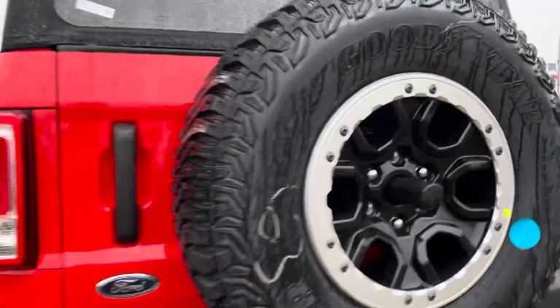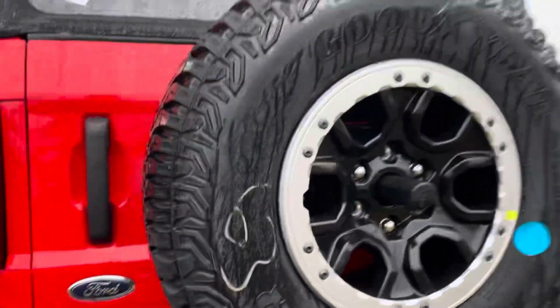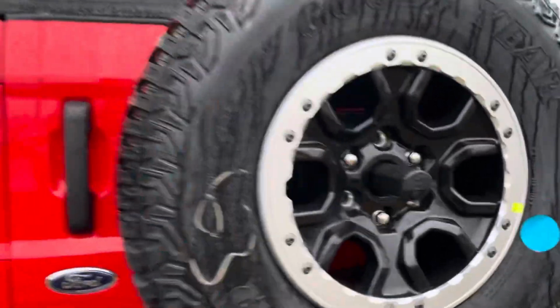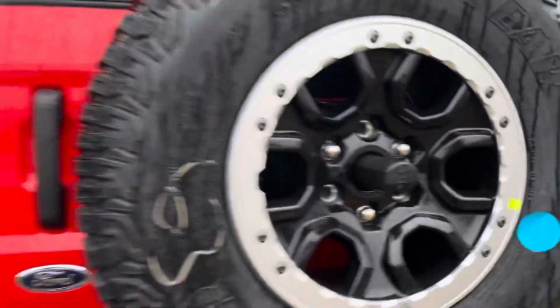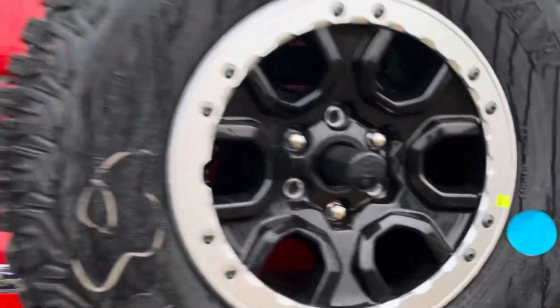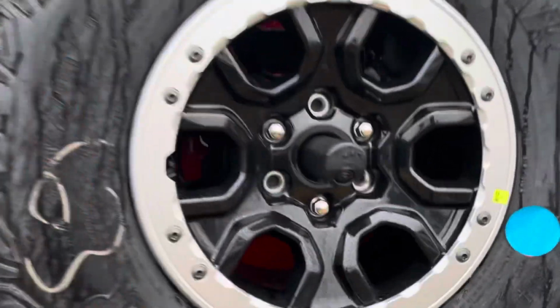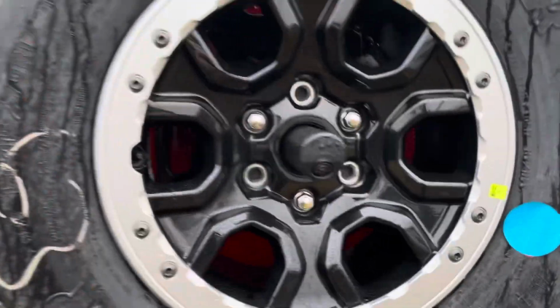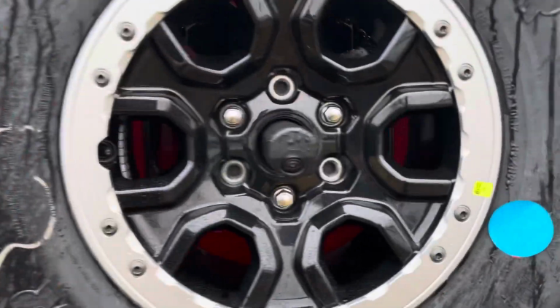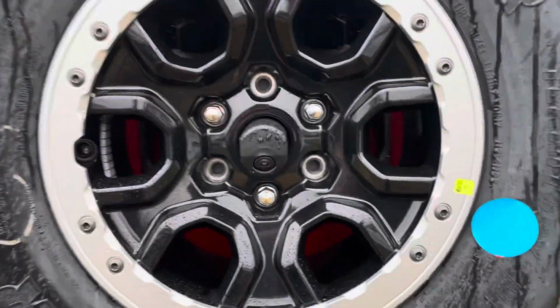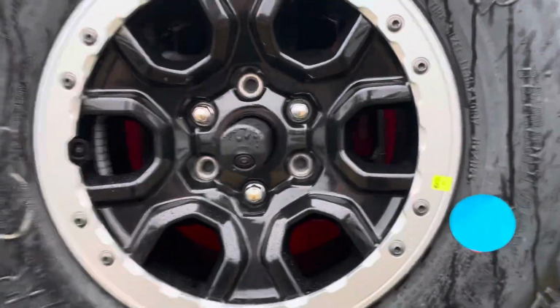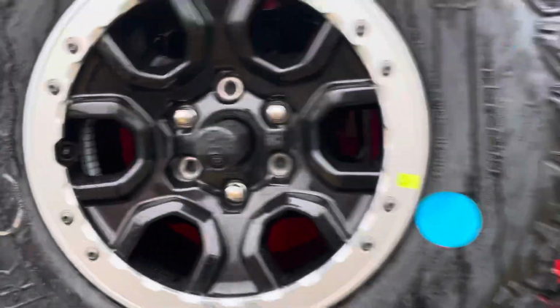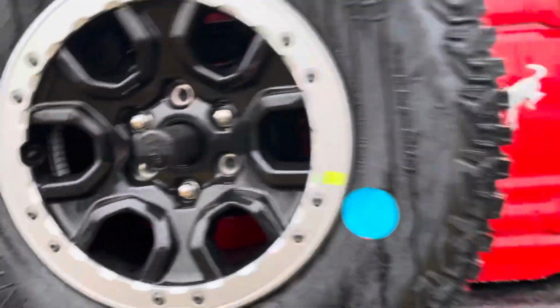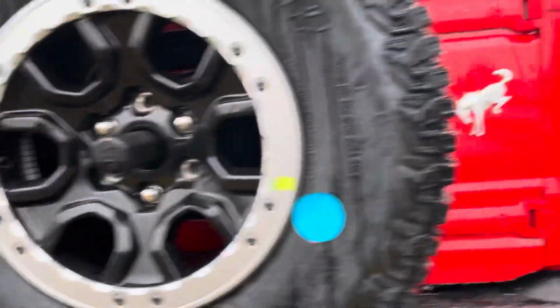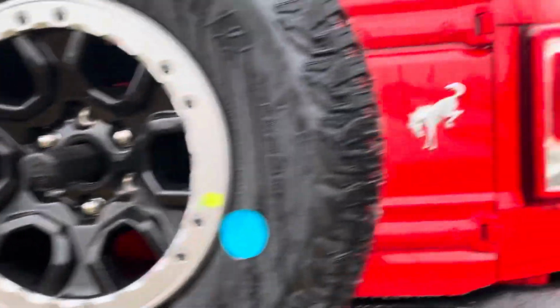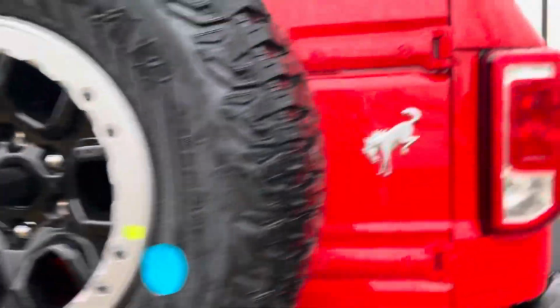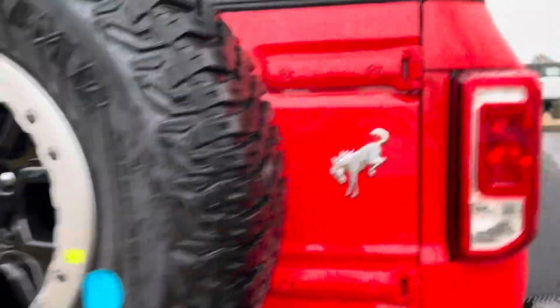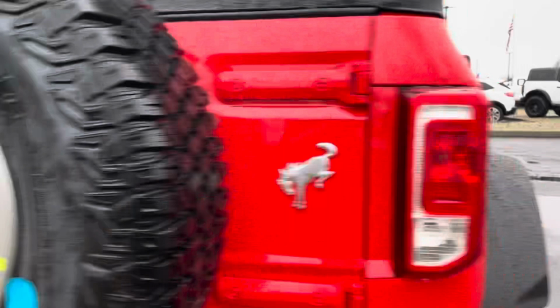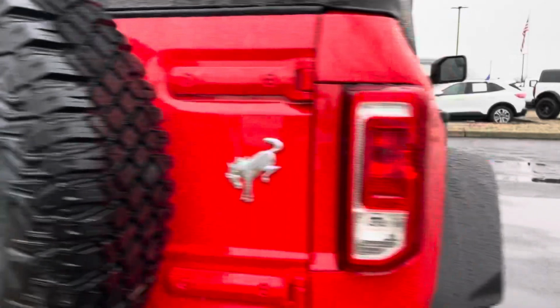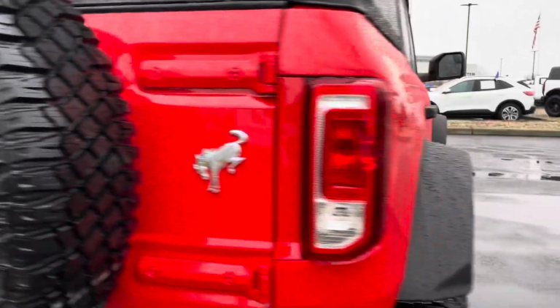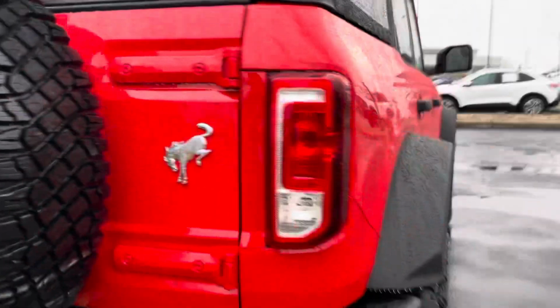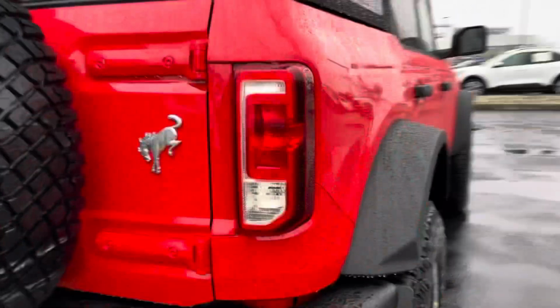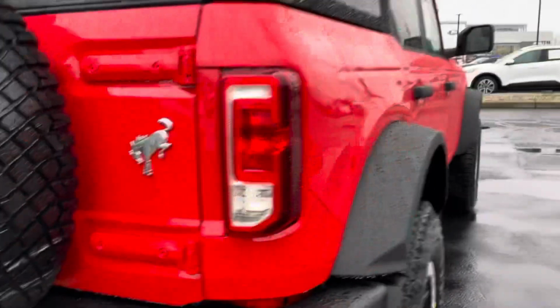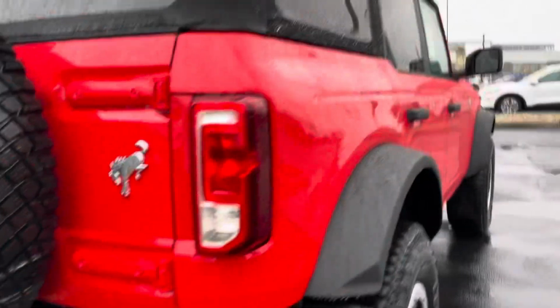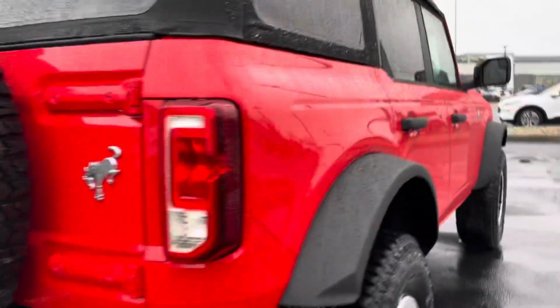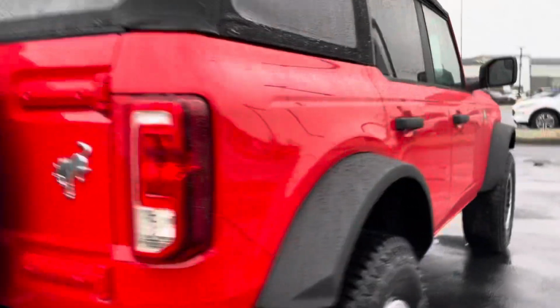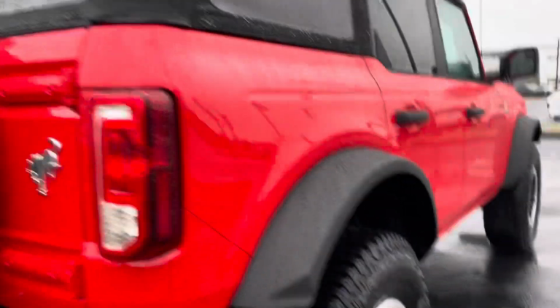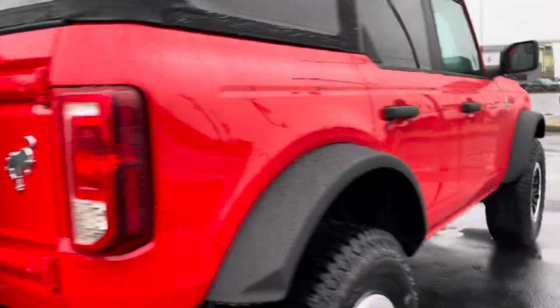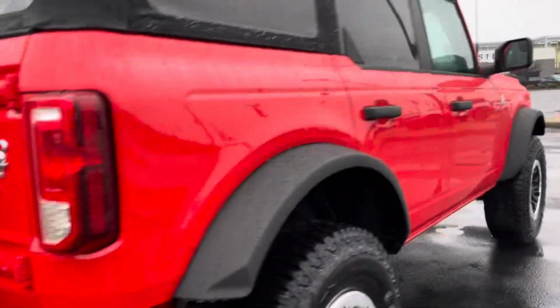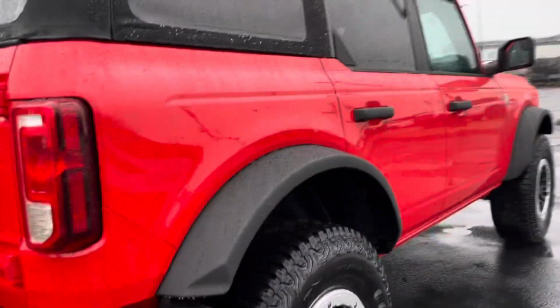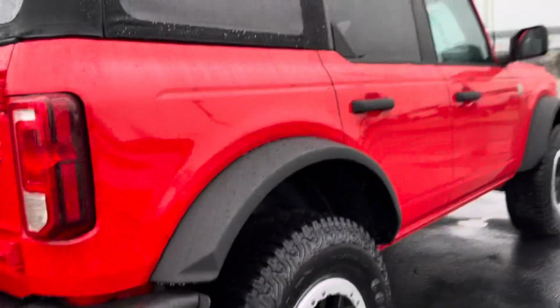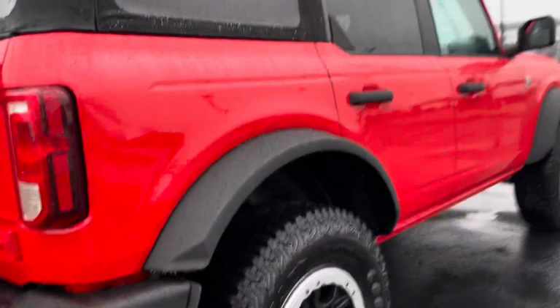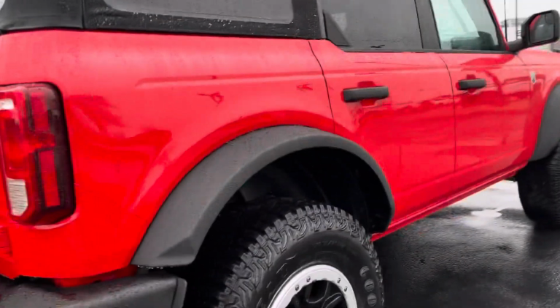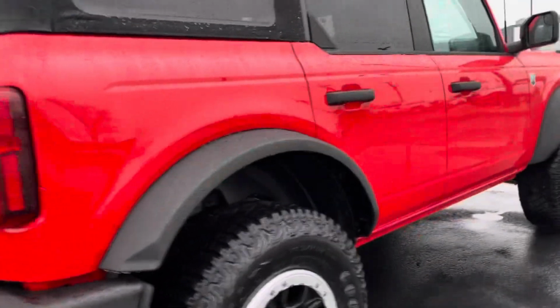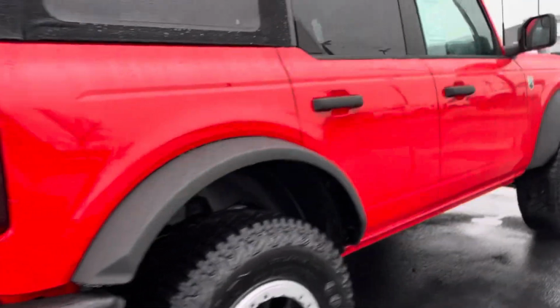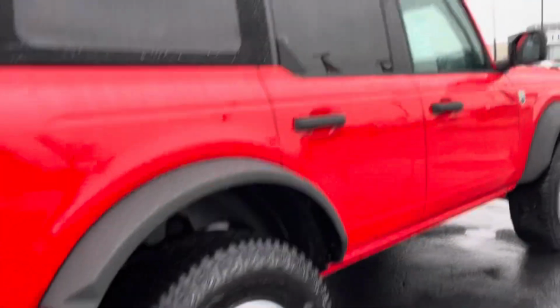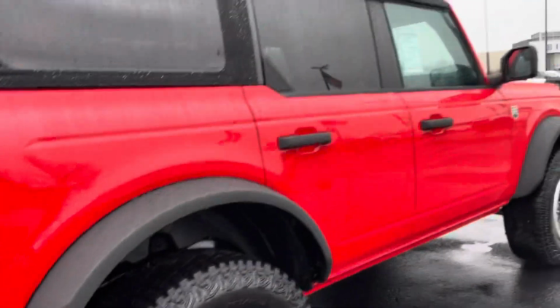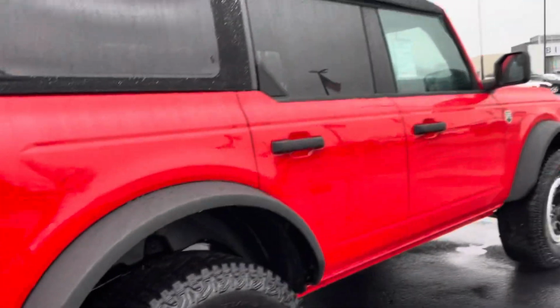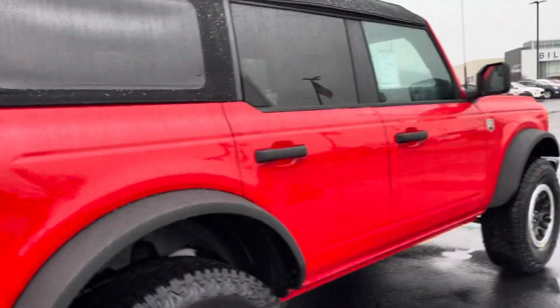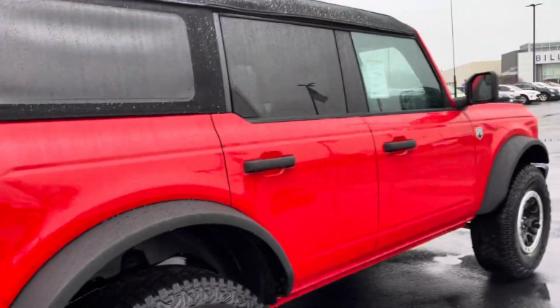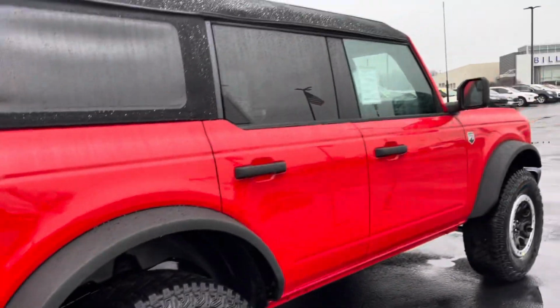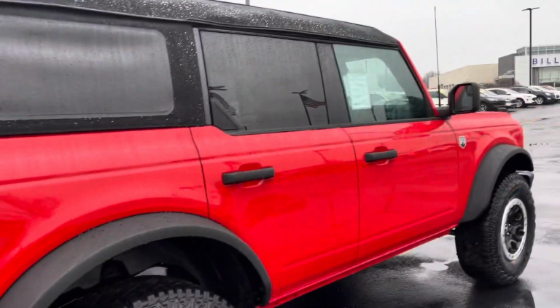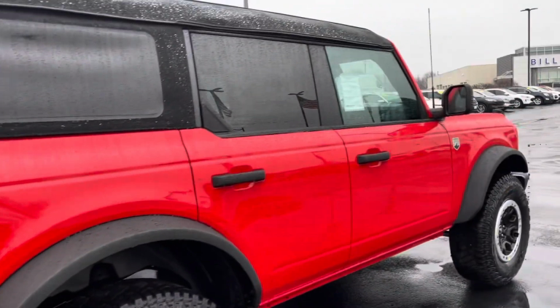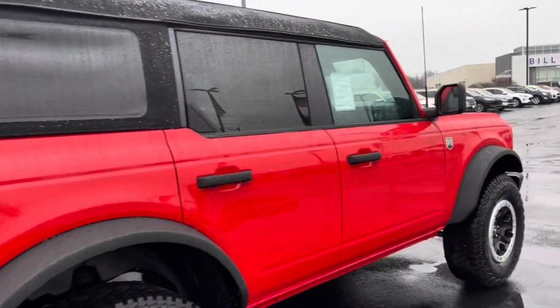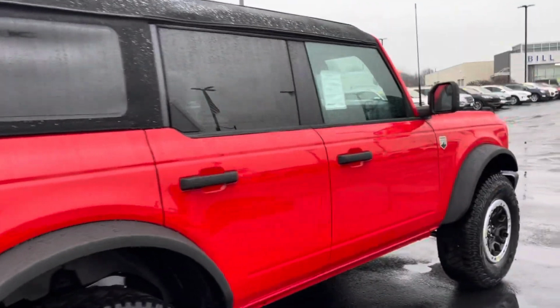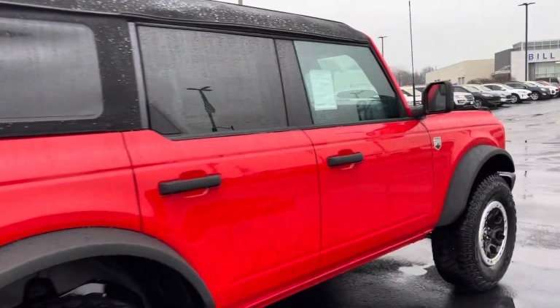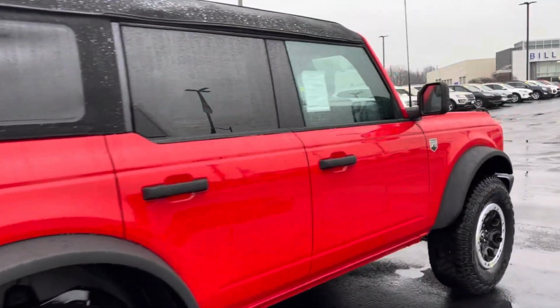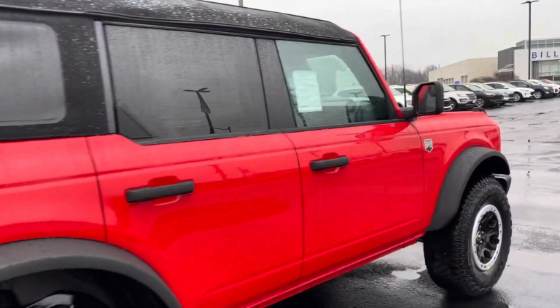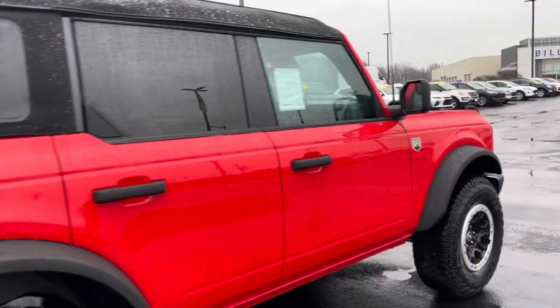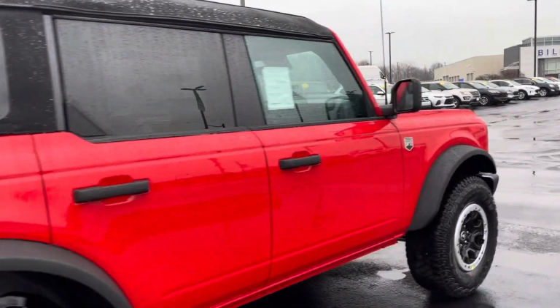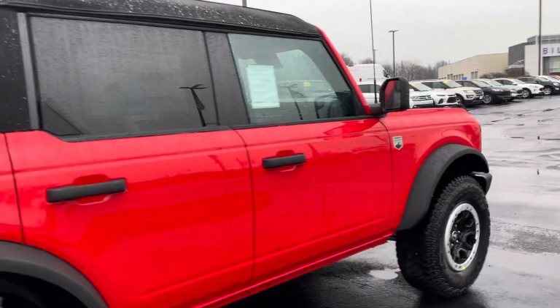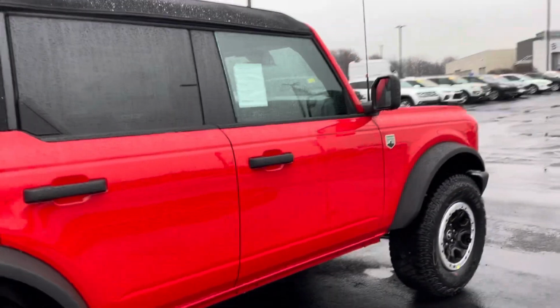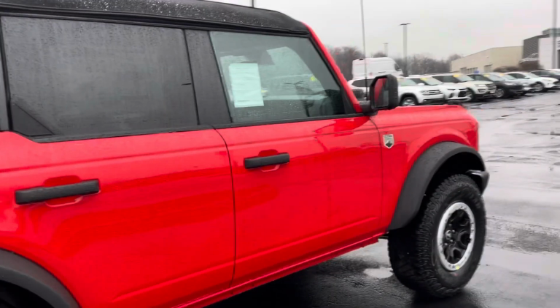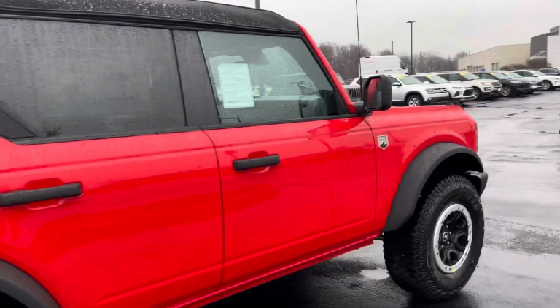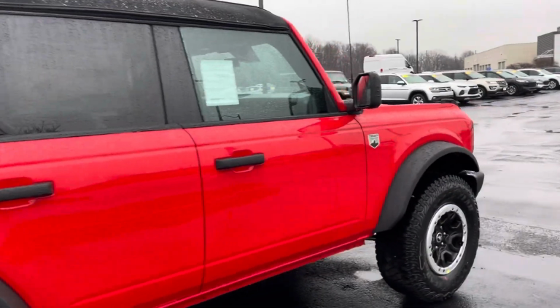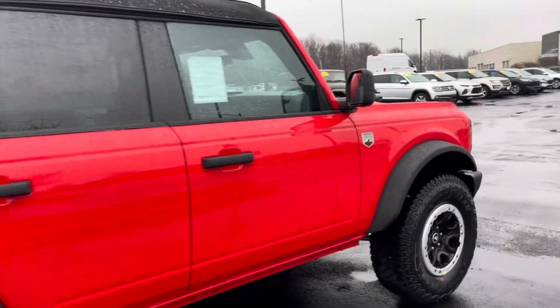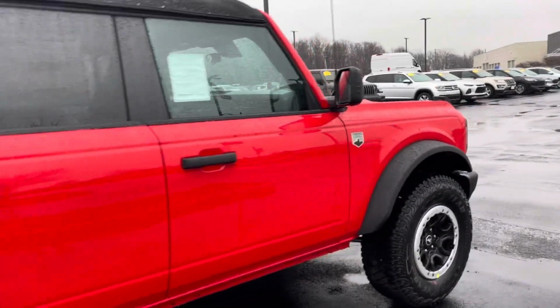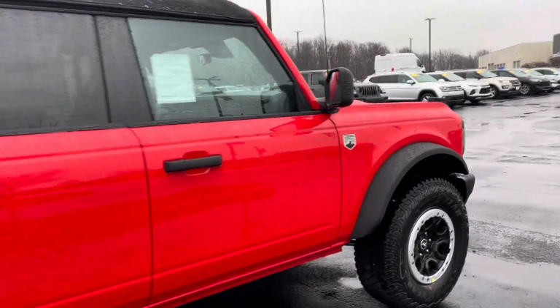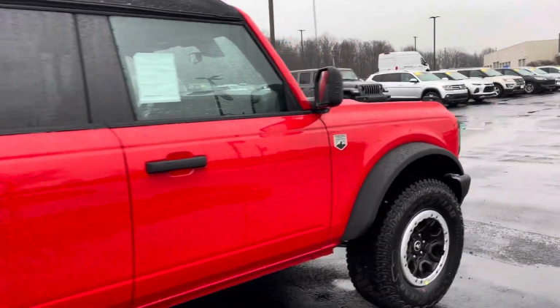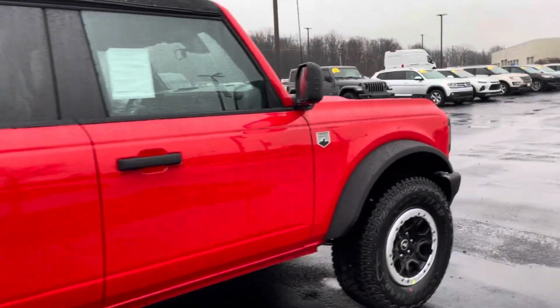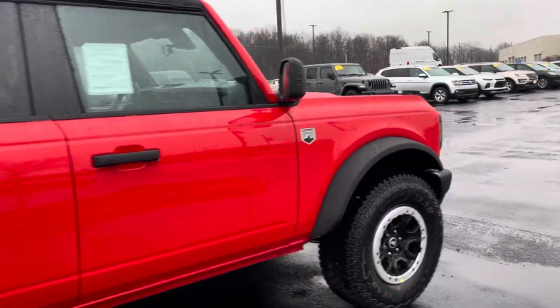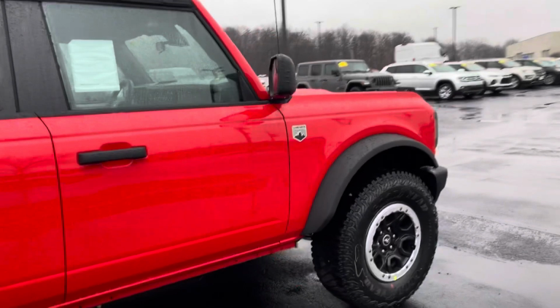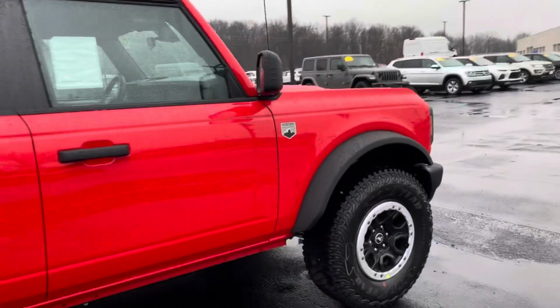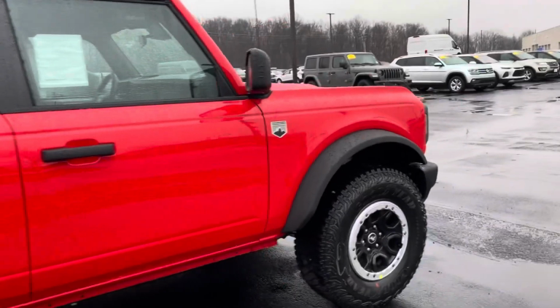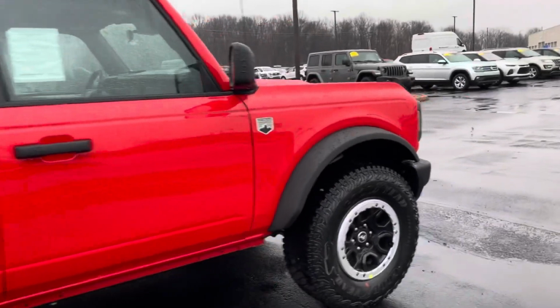You've got the backup camera here right in the center tire in the back. There's a lot of accessorizing you can do with these too.